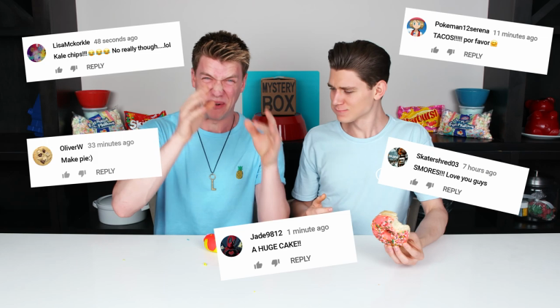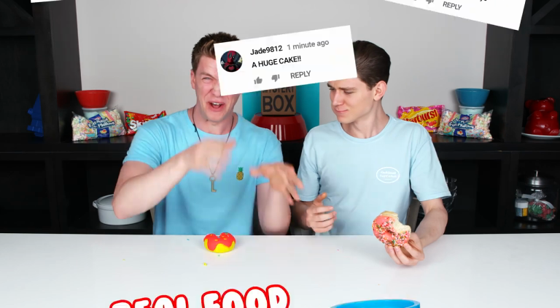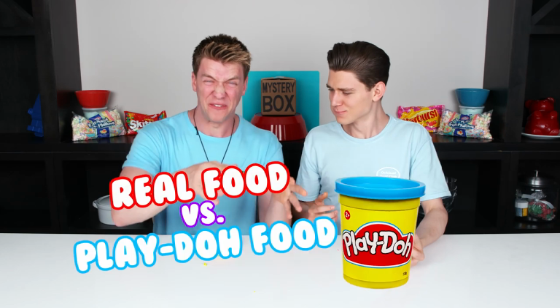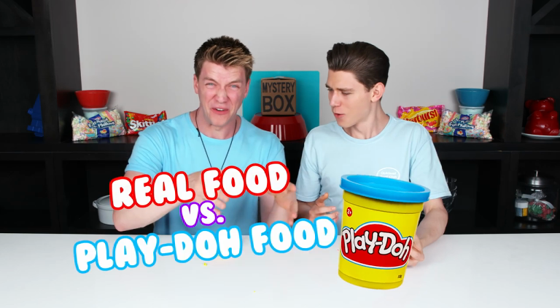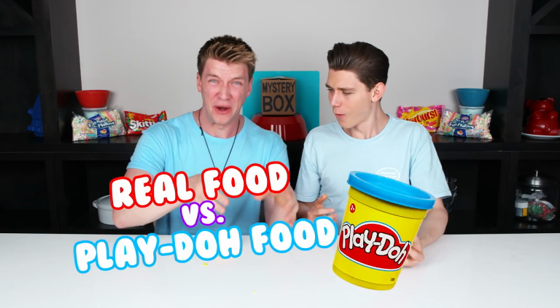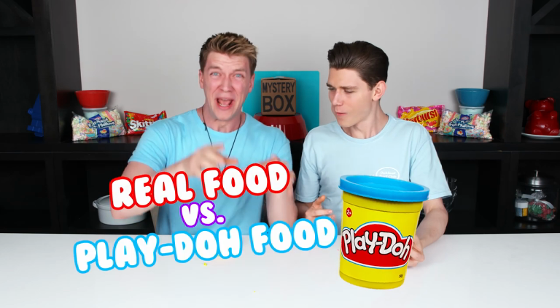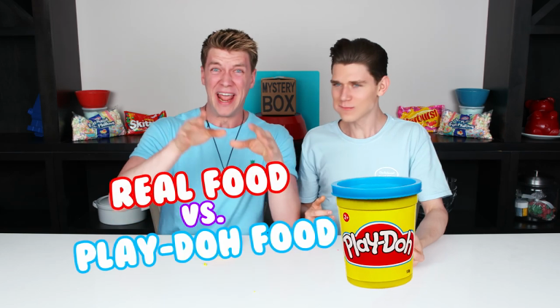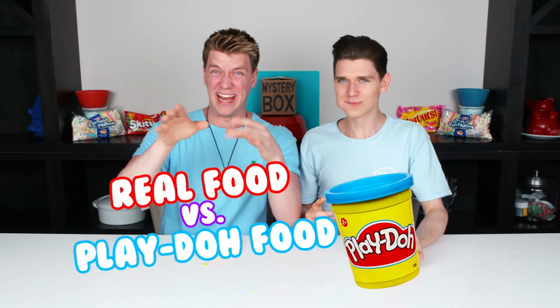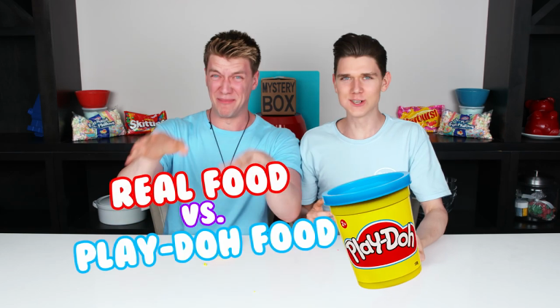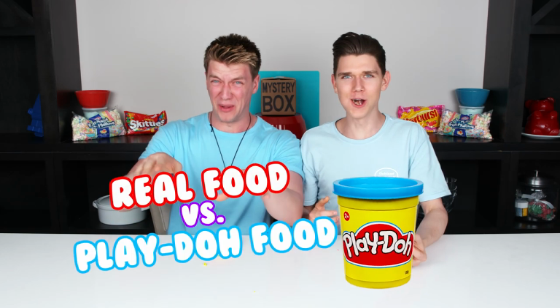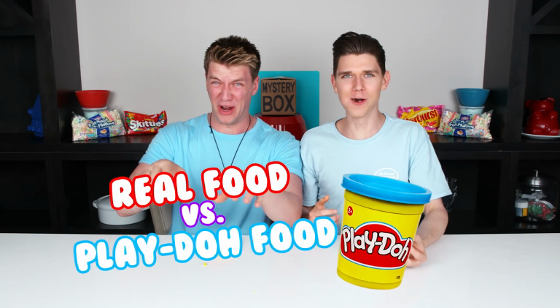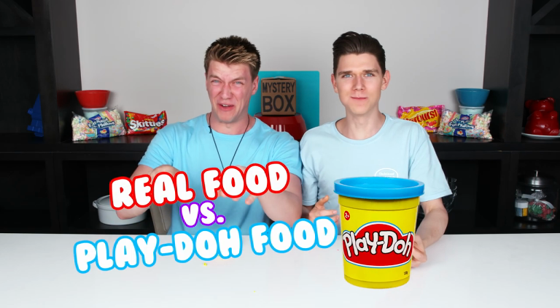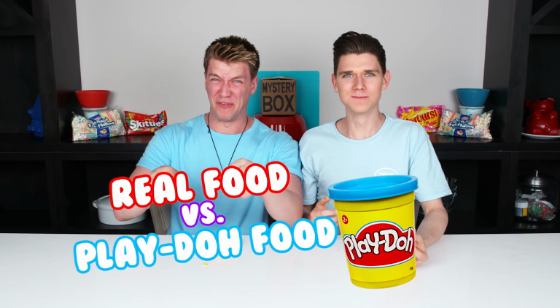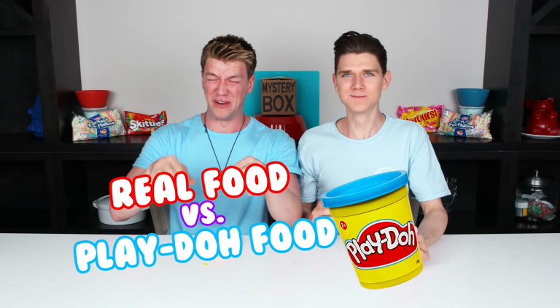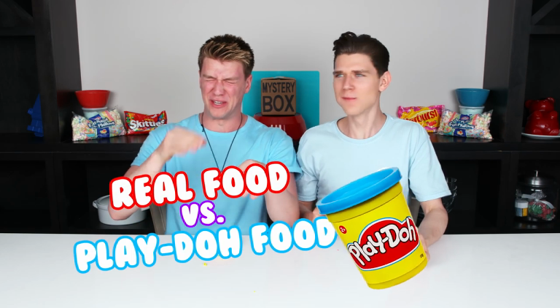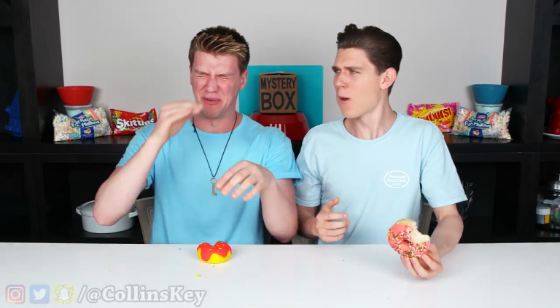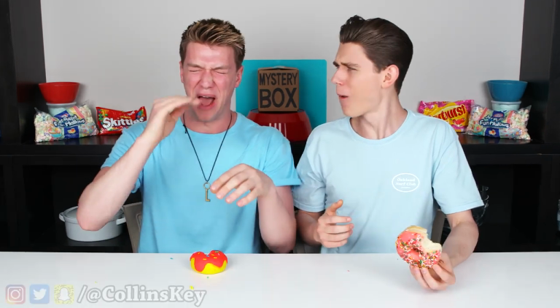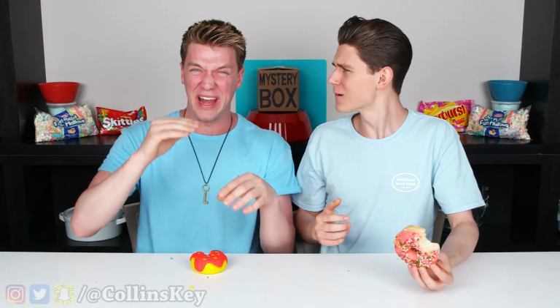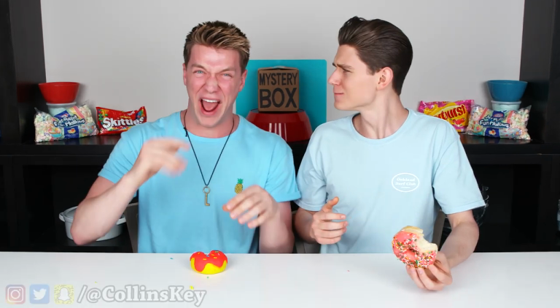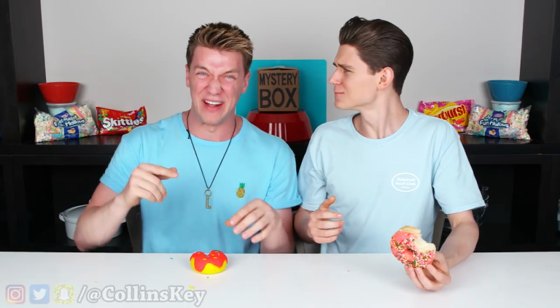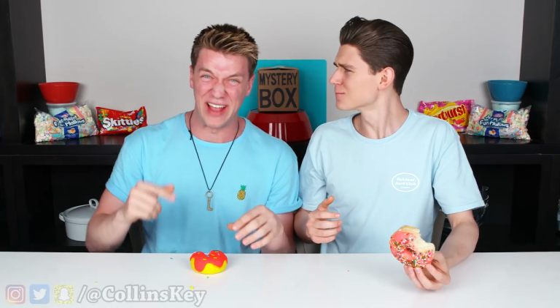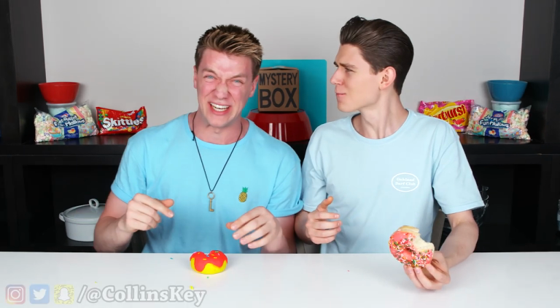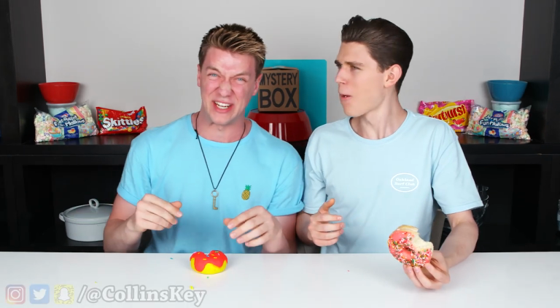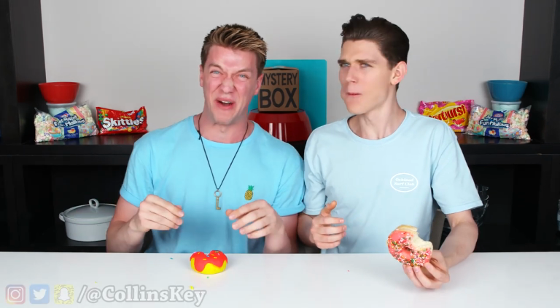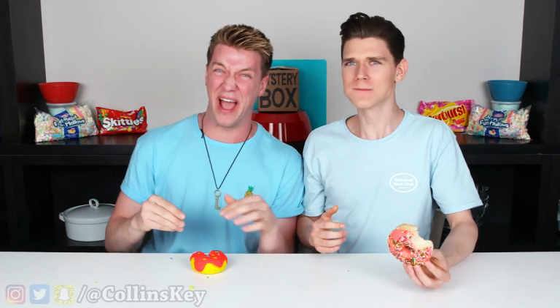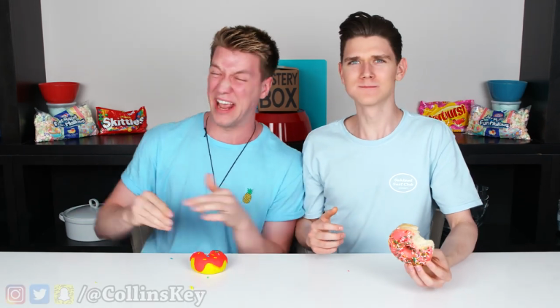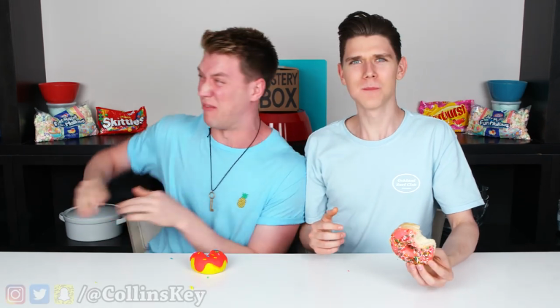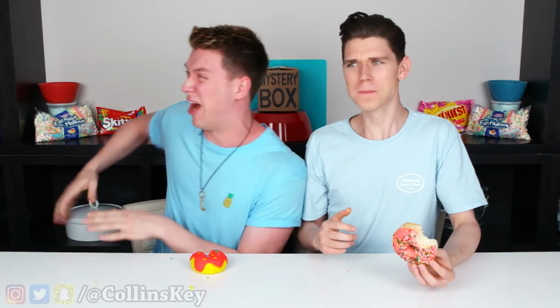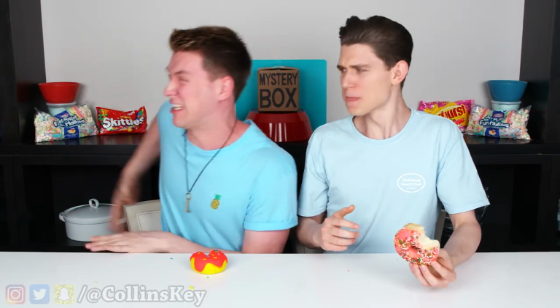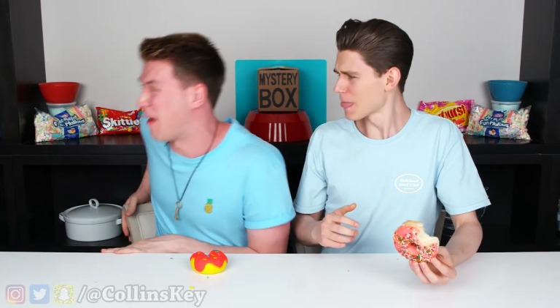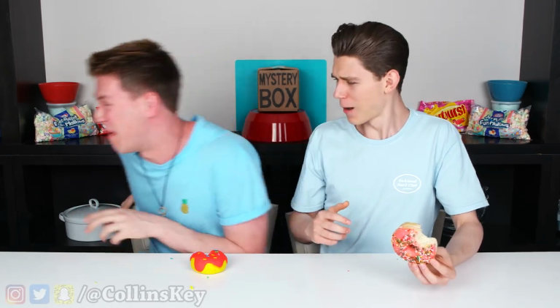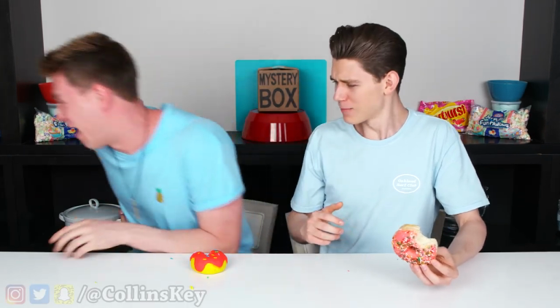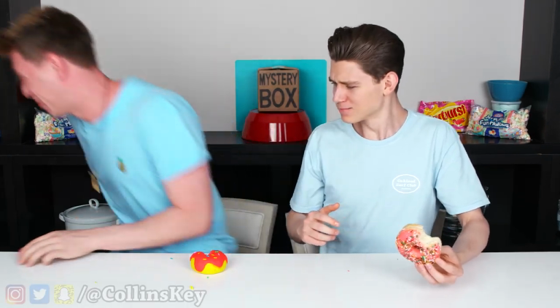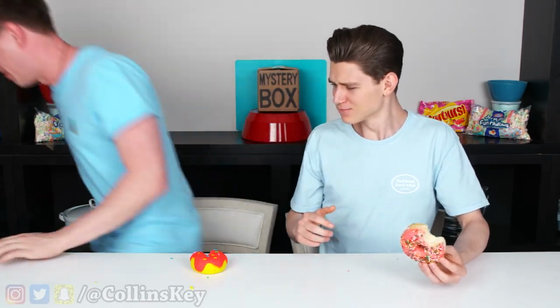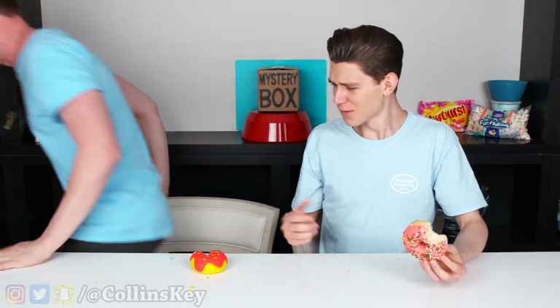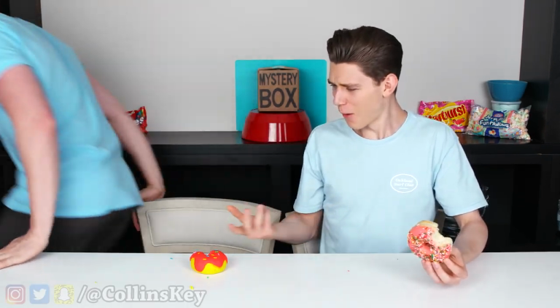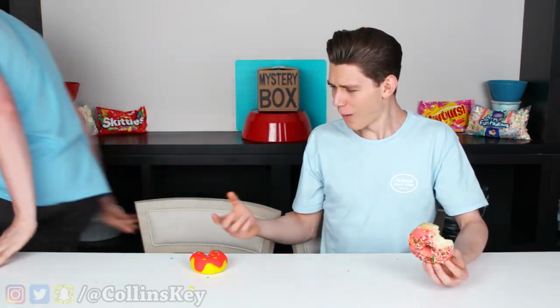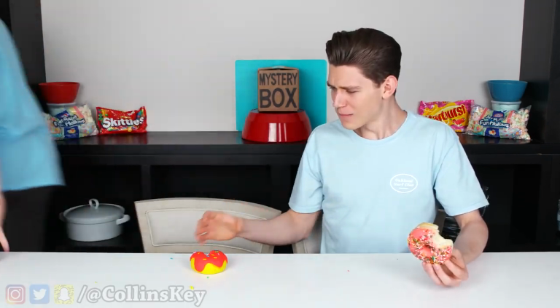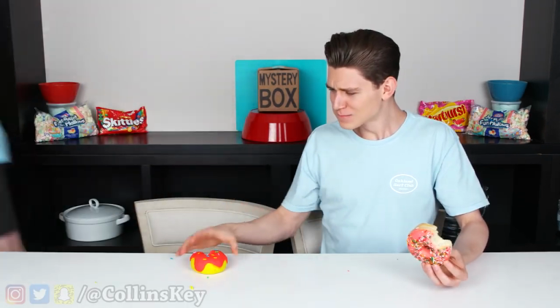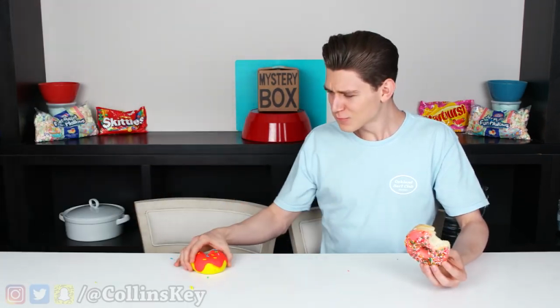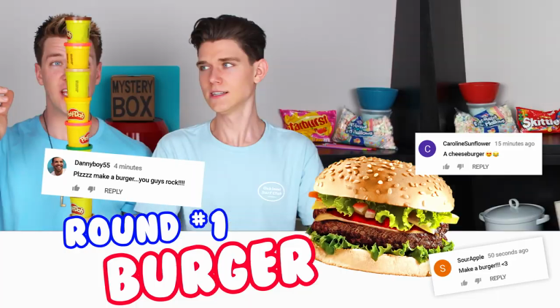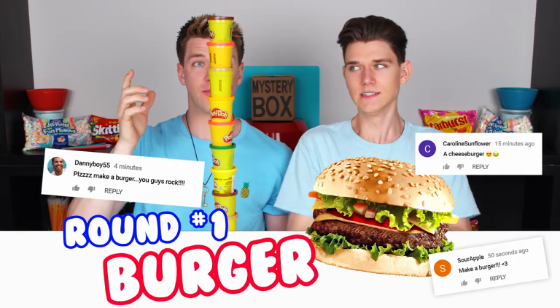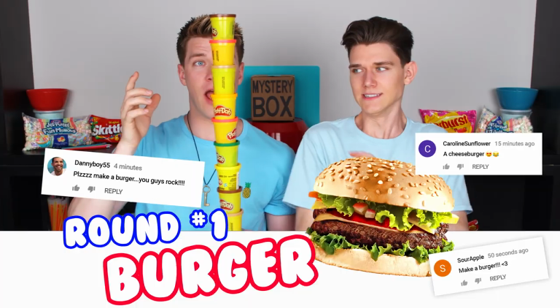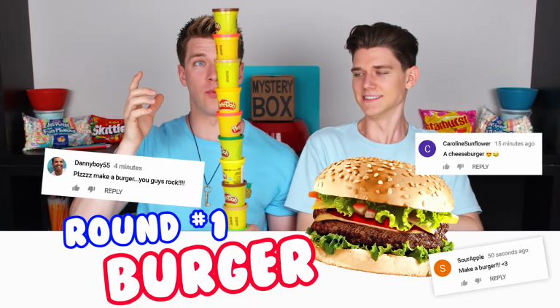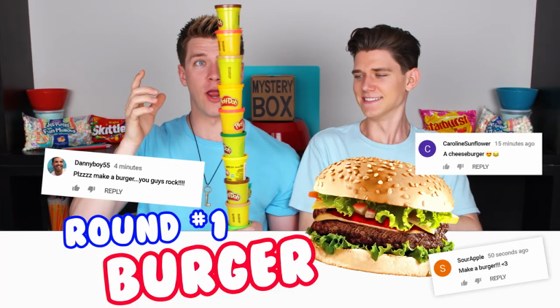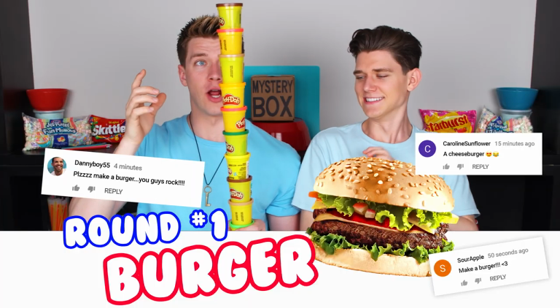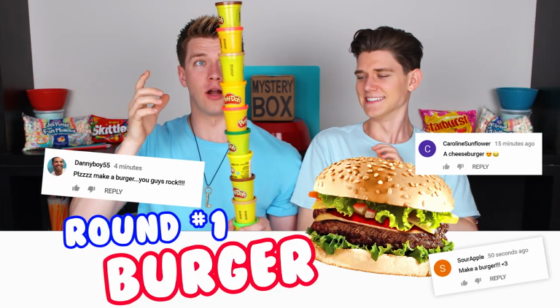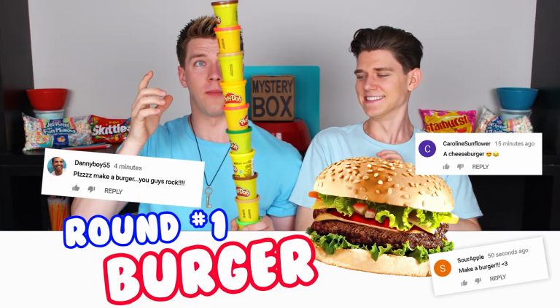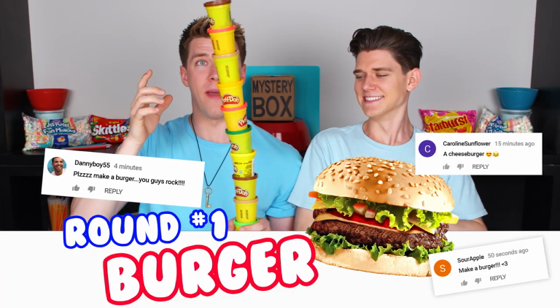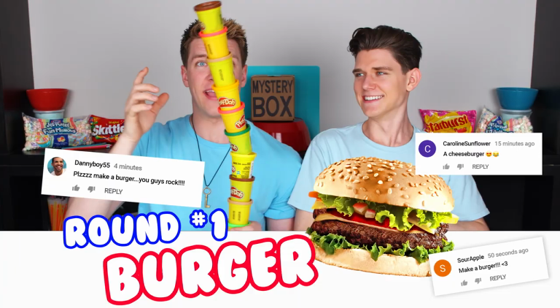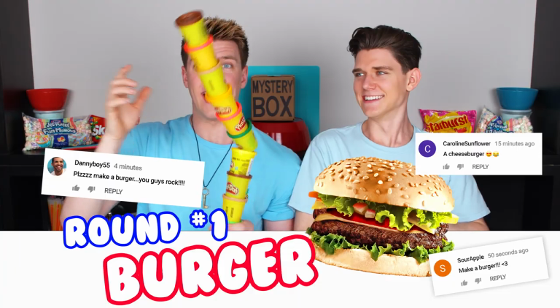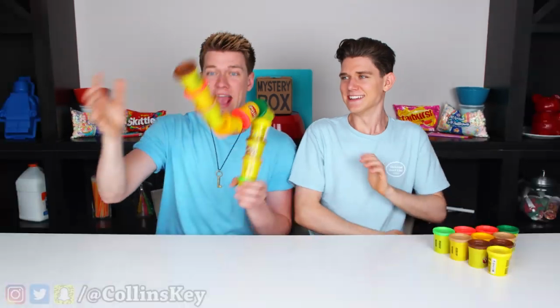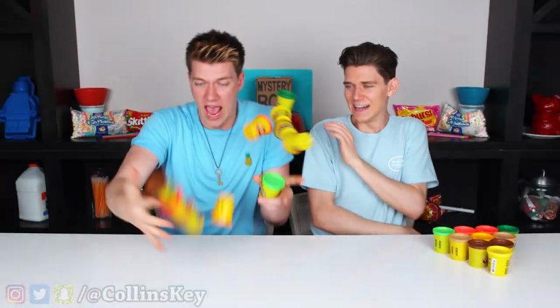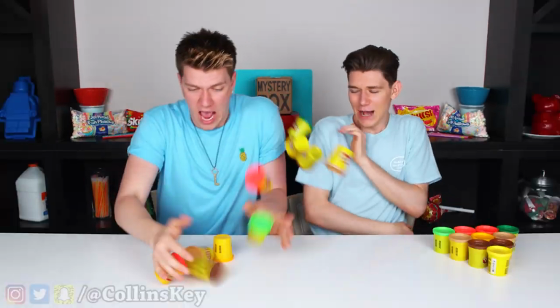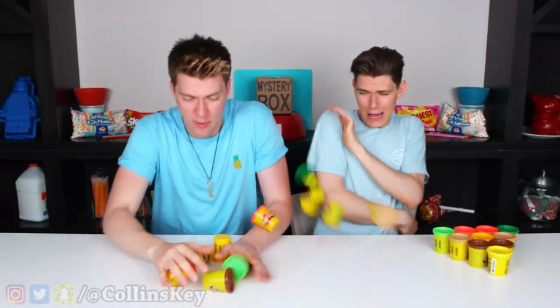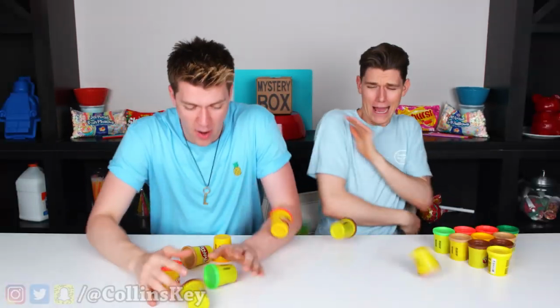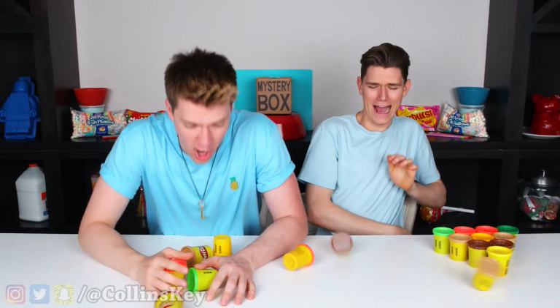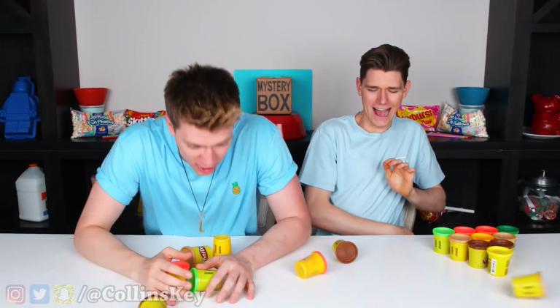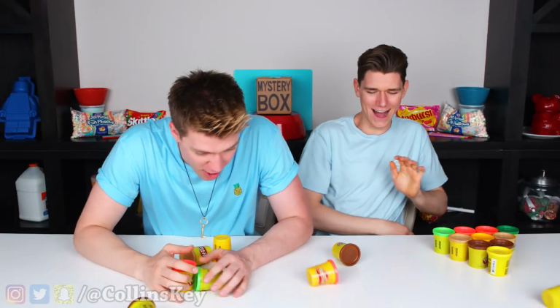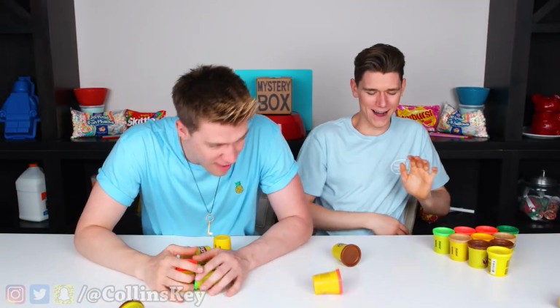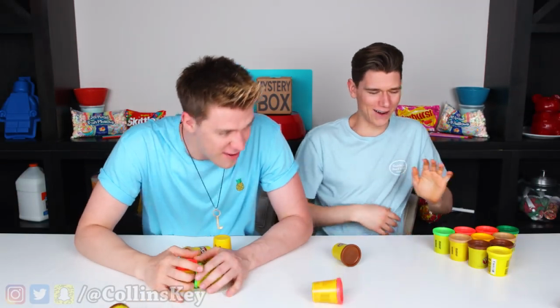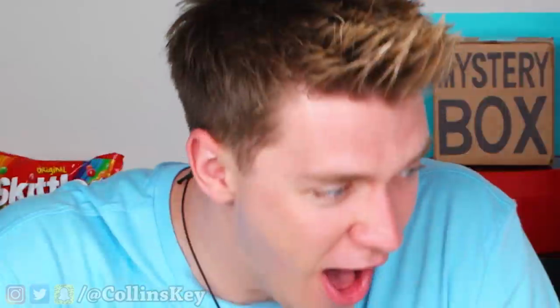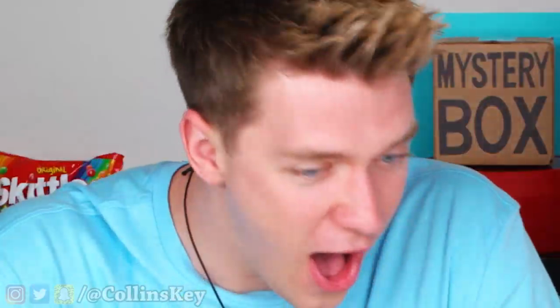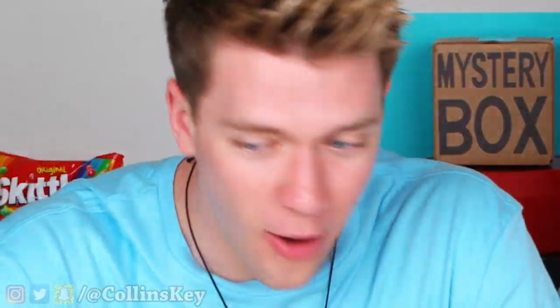Real food into Play-Doh food, so right now let's go! I gotta wash my mouth. This round we are going to be making a hamburger now!